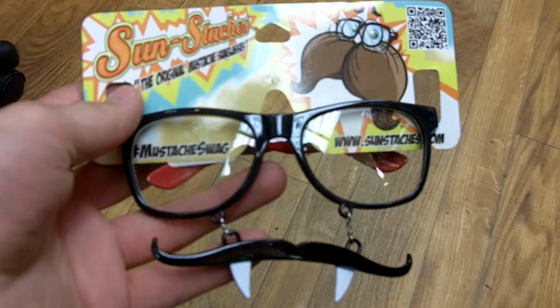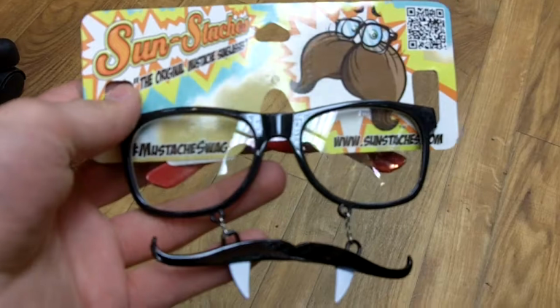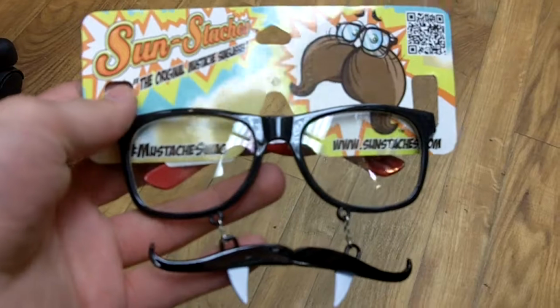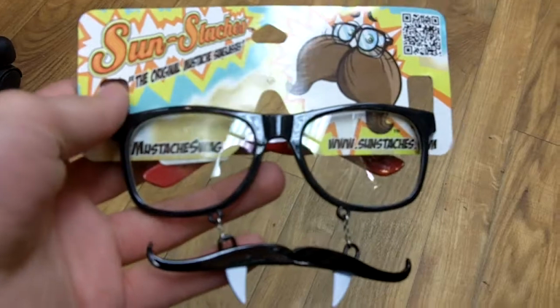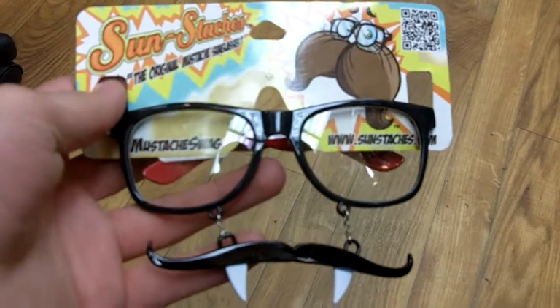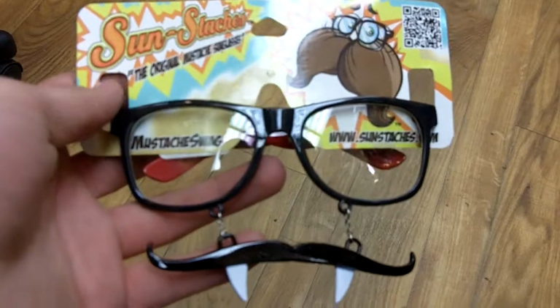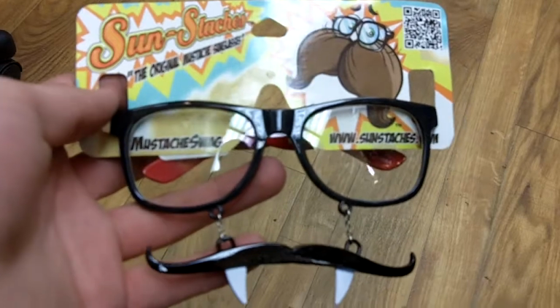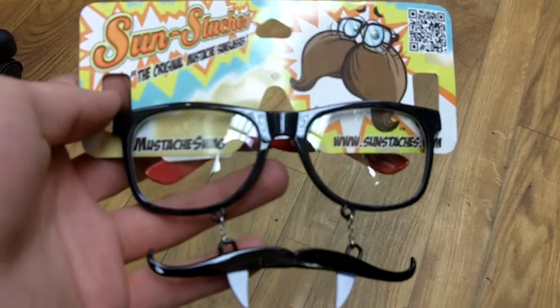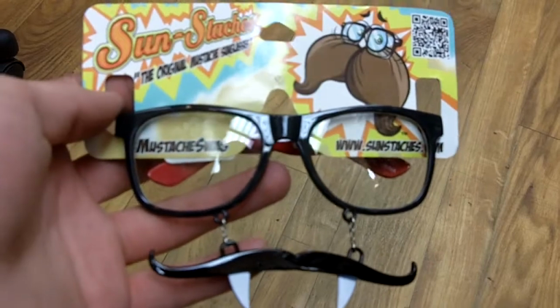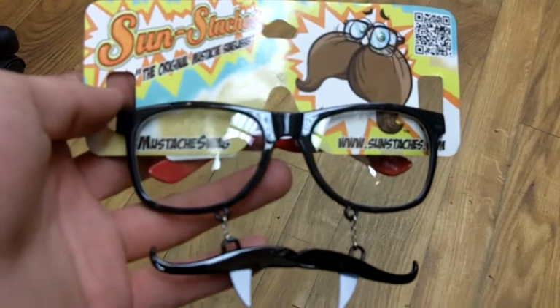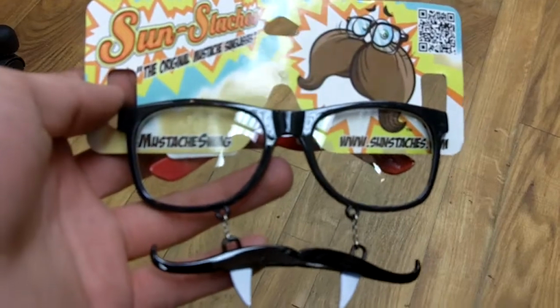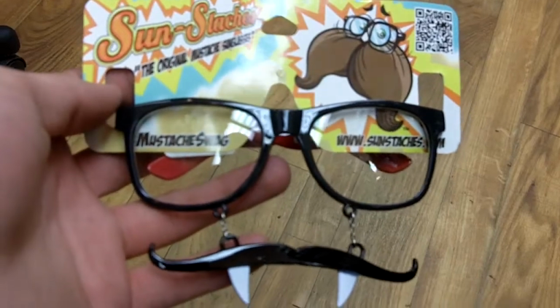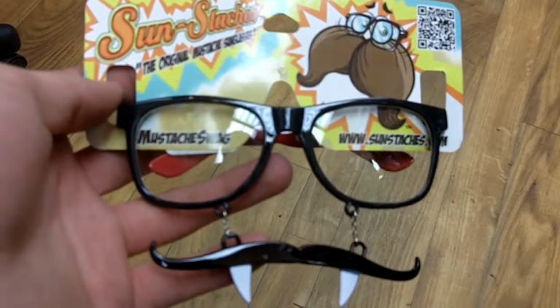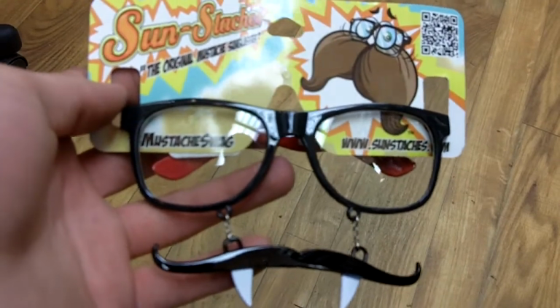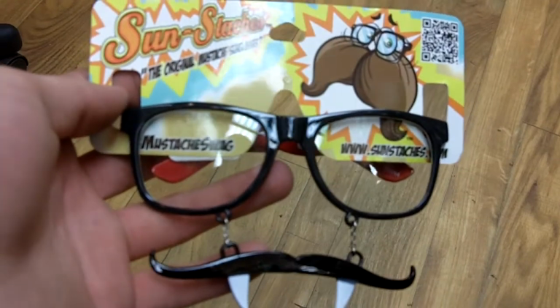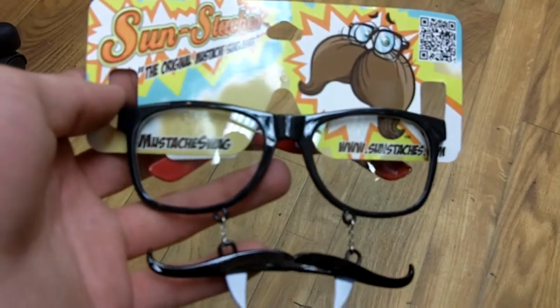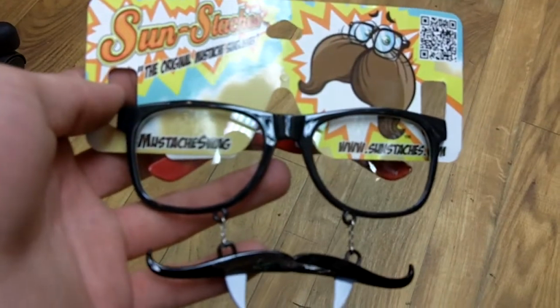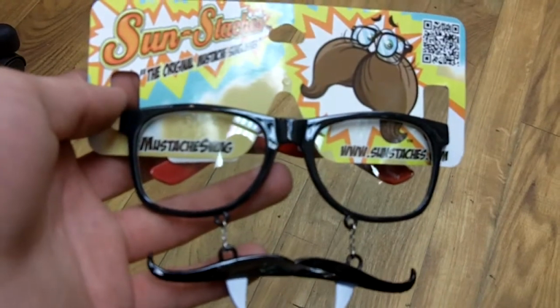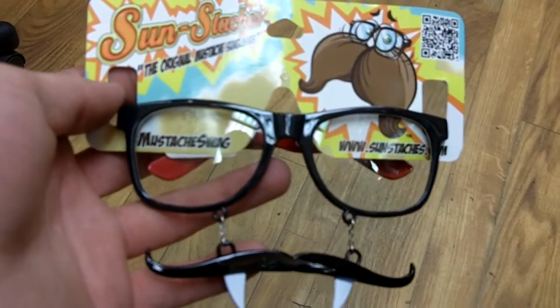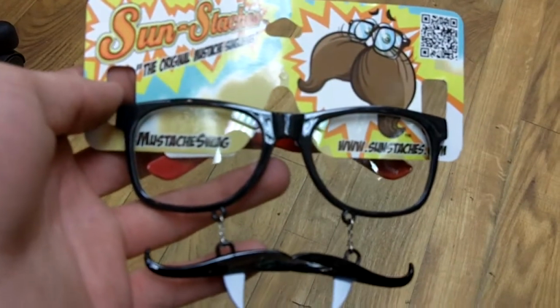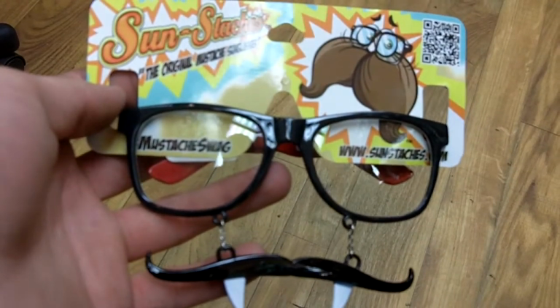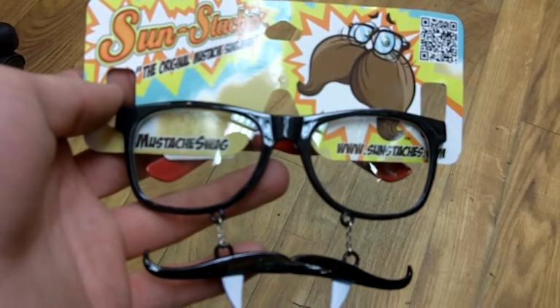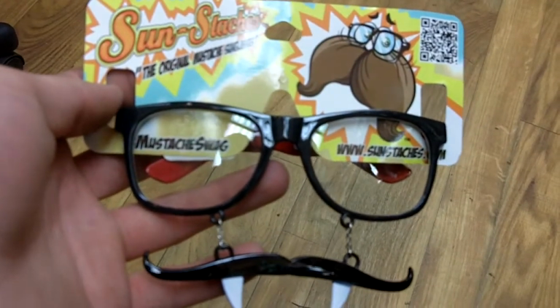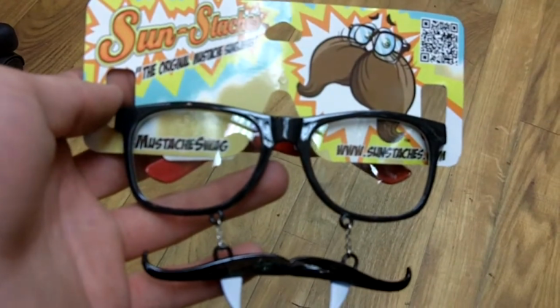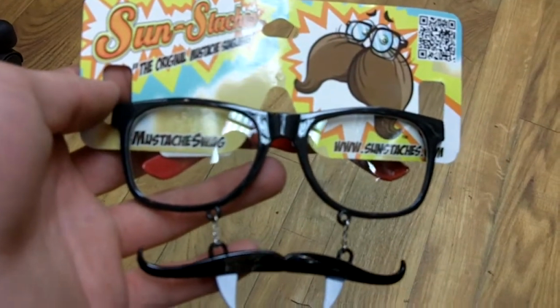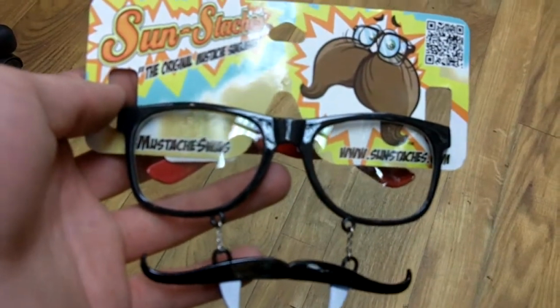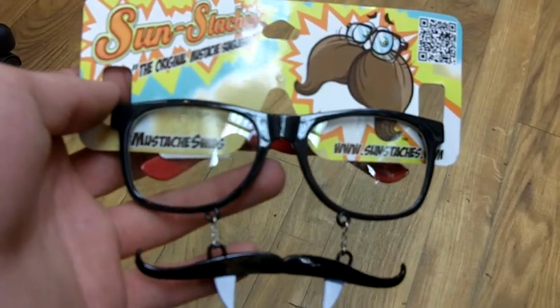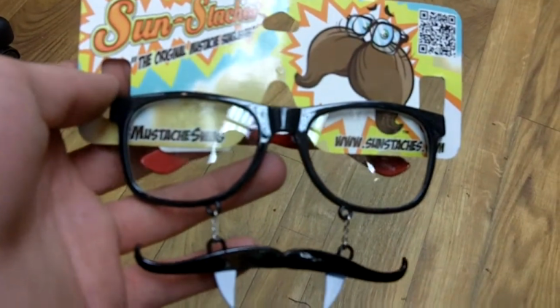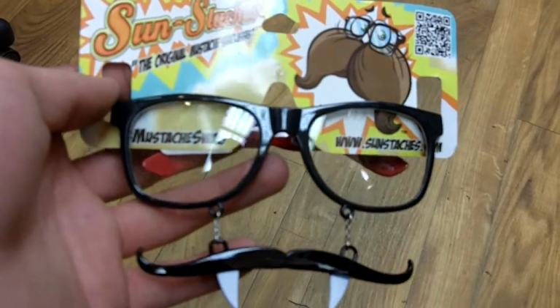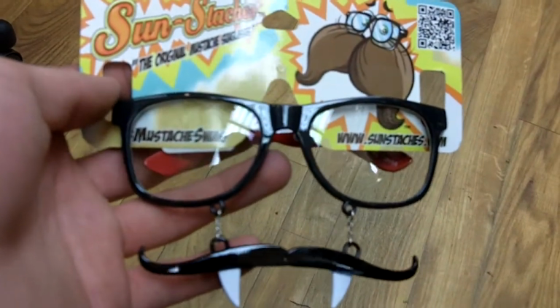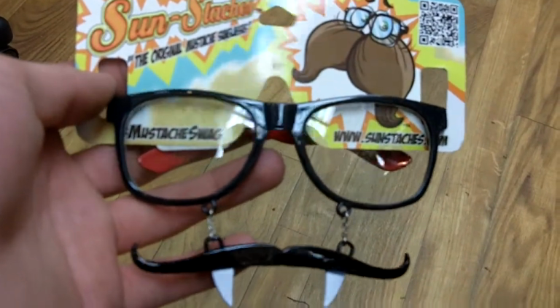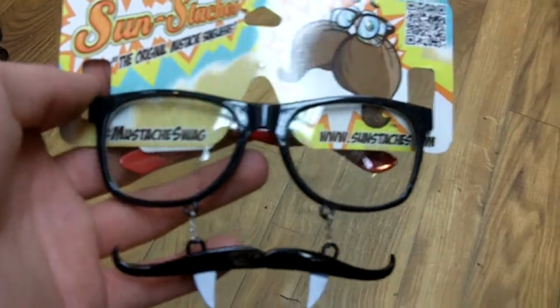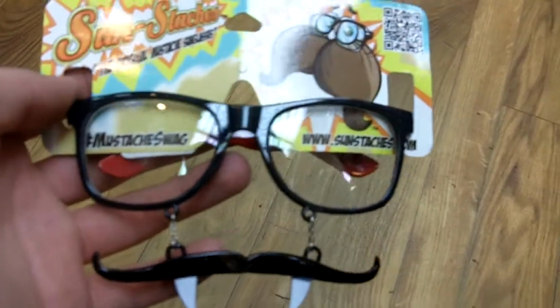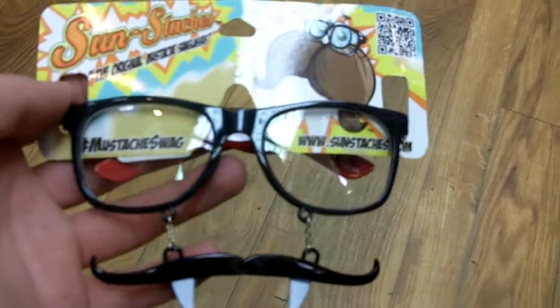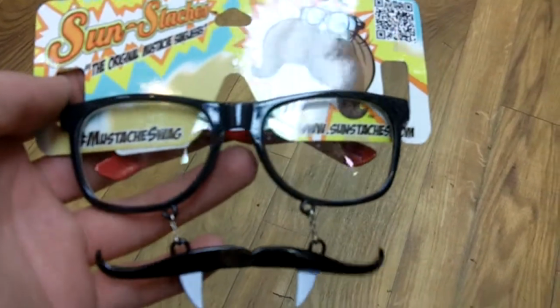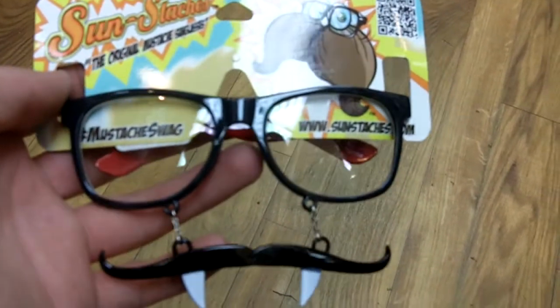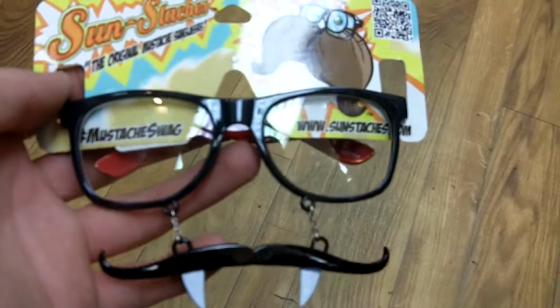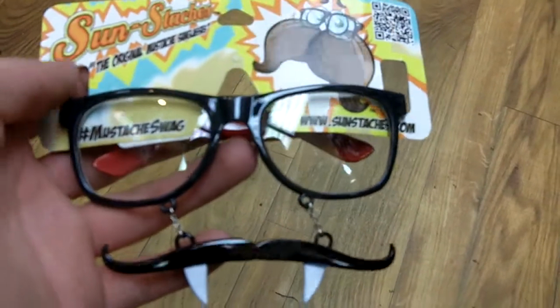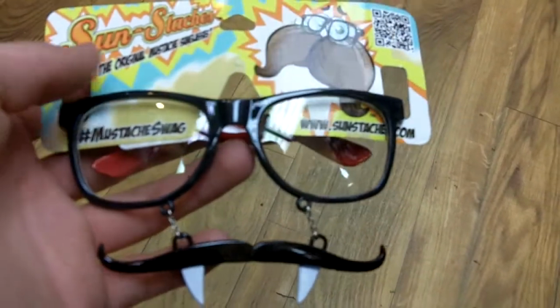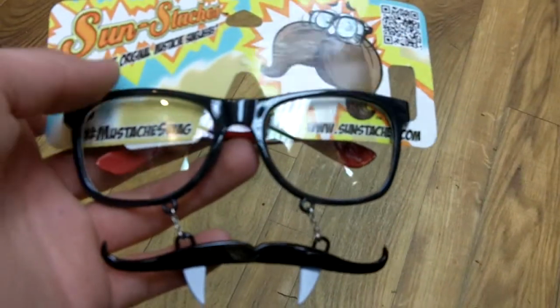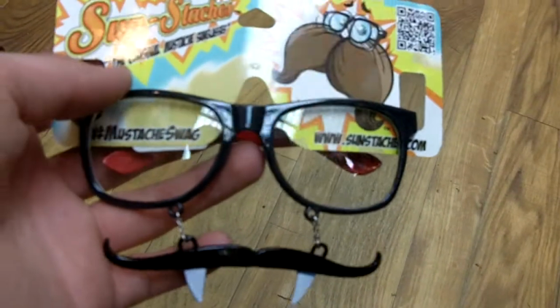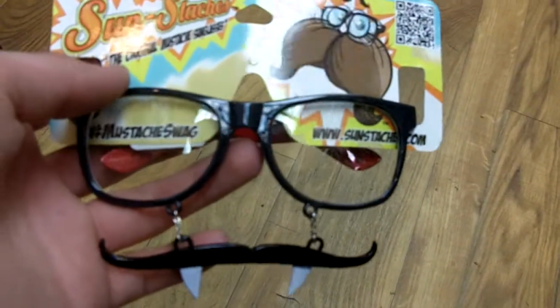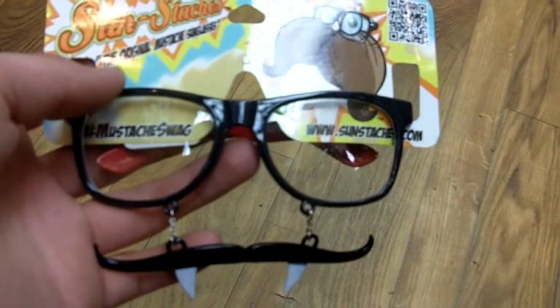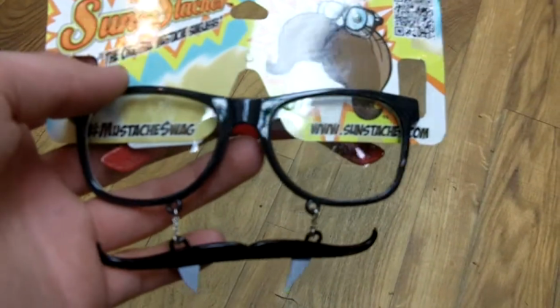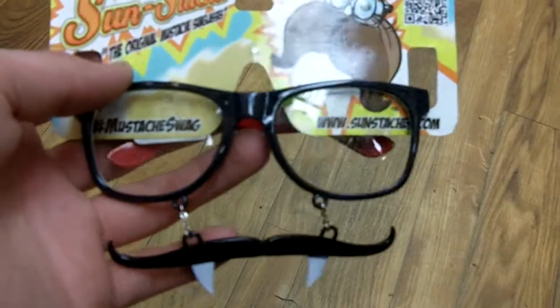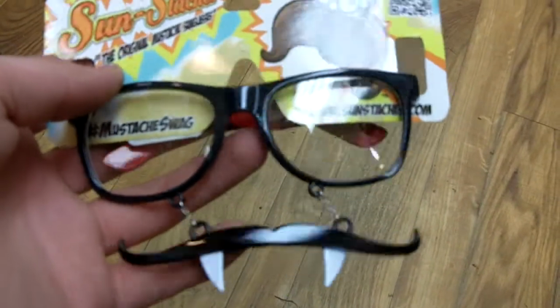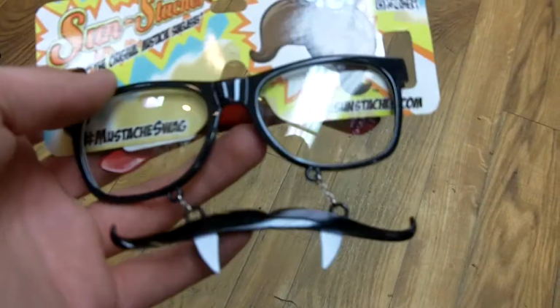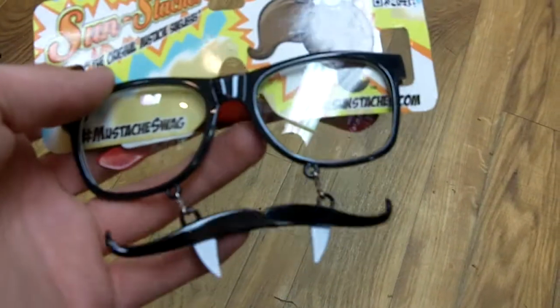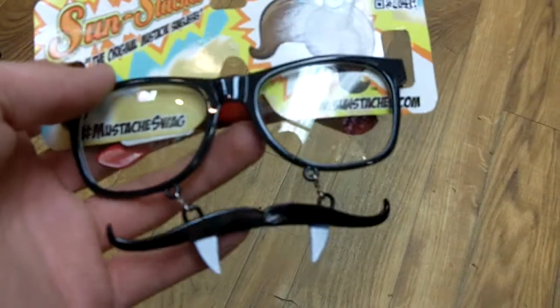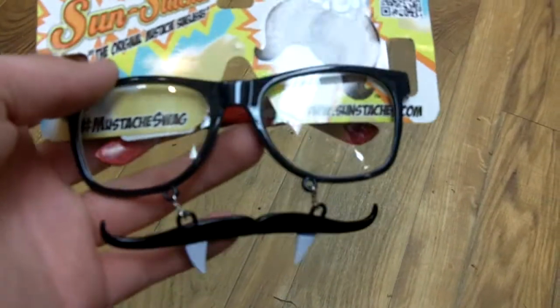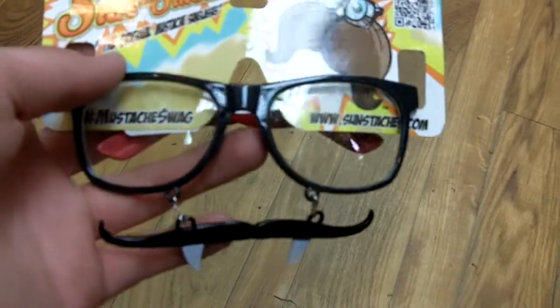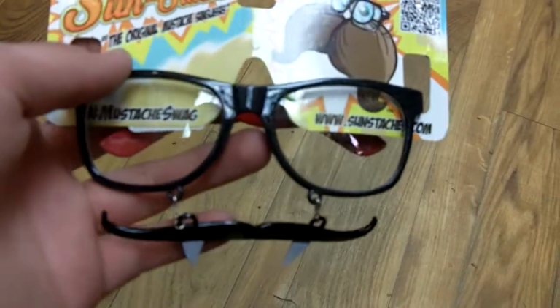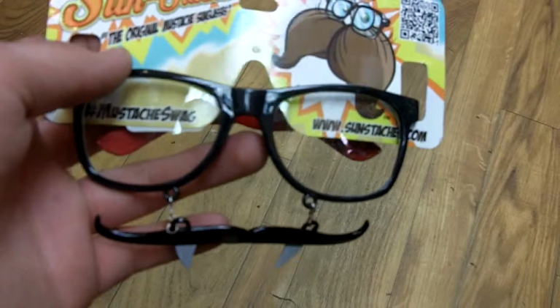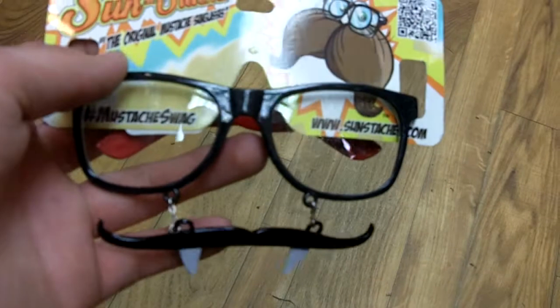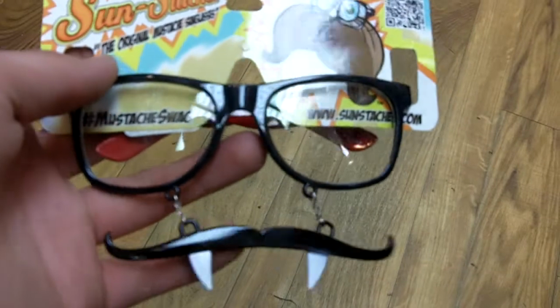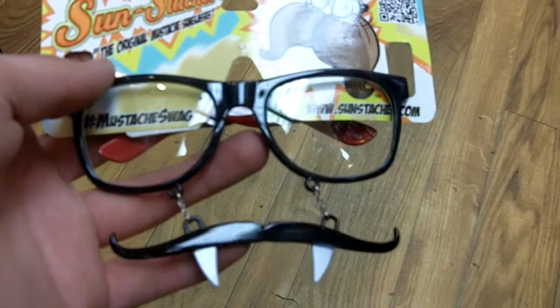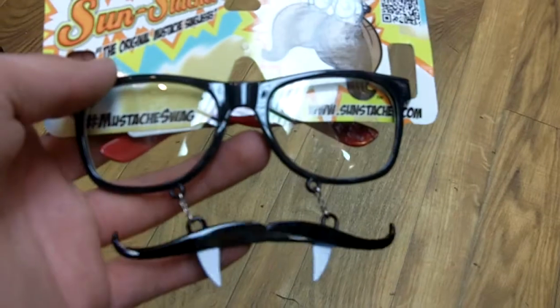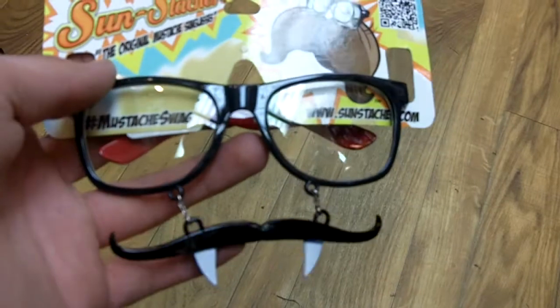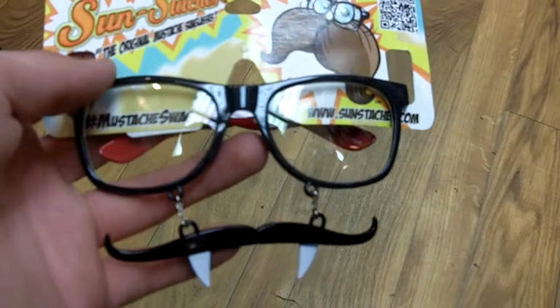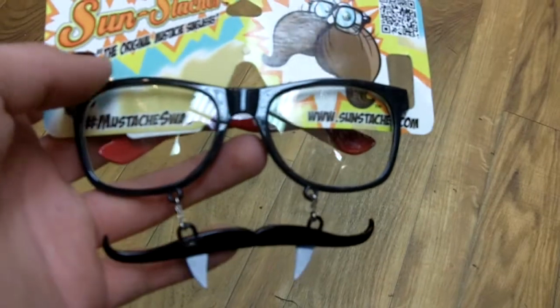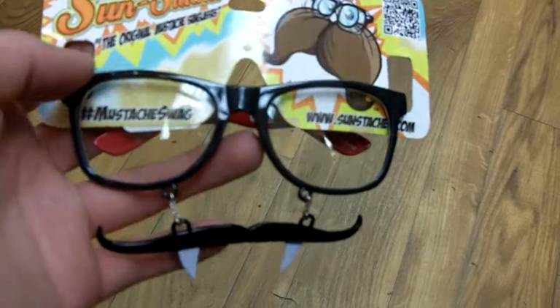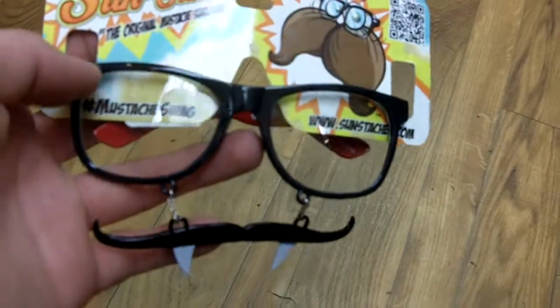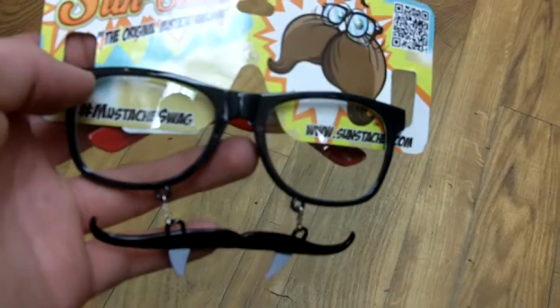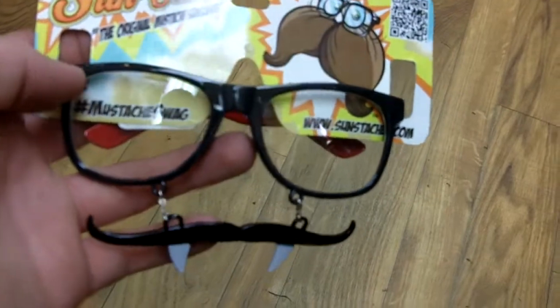Here we have Sunstaches. This is the original mustache sunglasses. They're pretty cool. As you can see, this one's a little bit different than the other ones I've showed you.